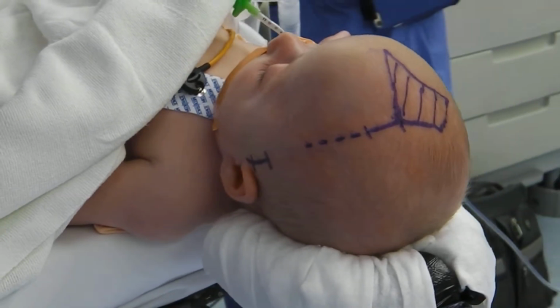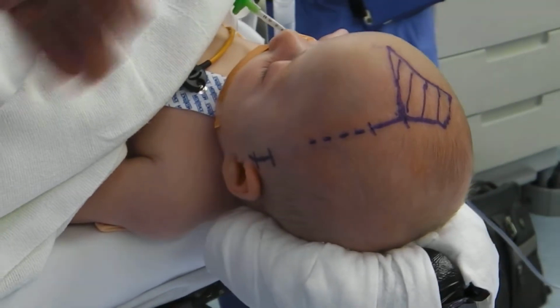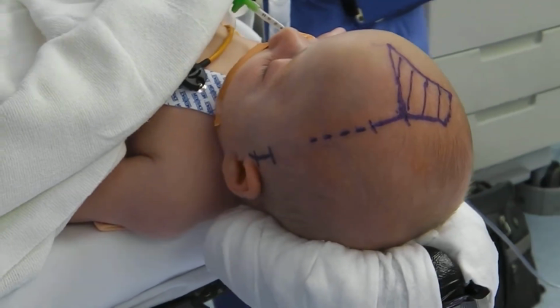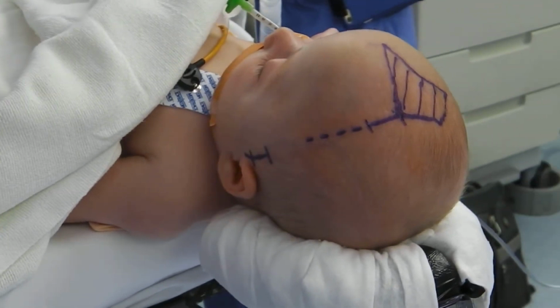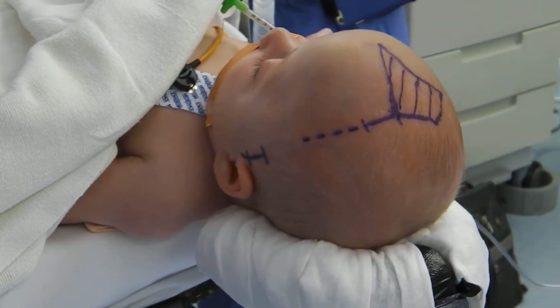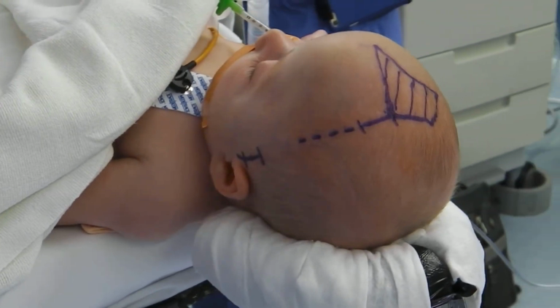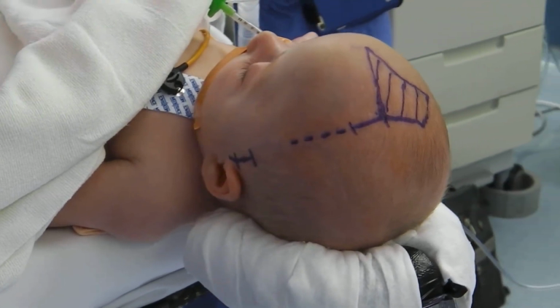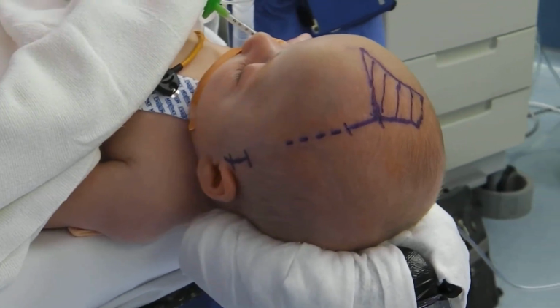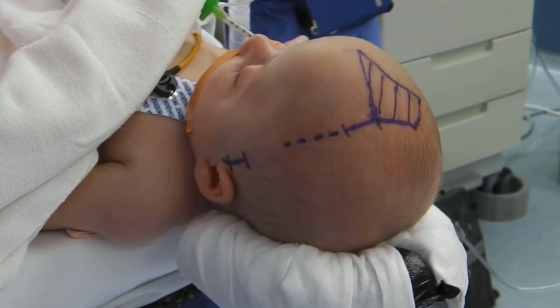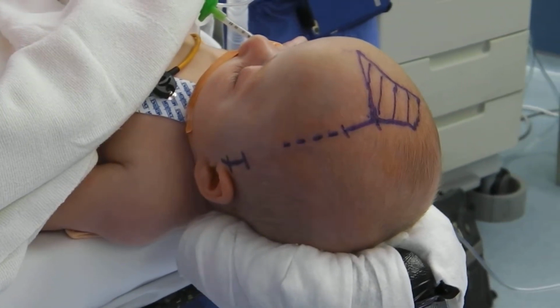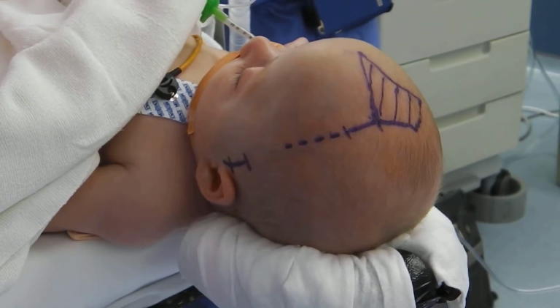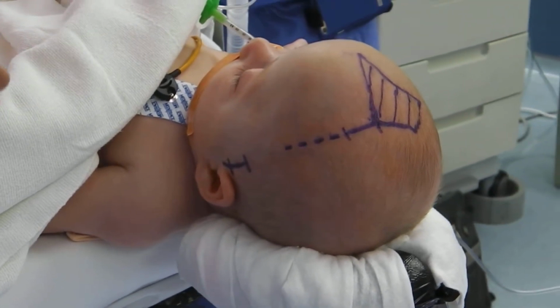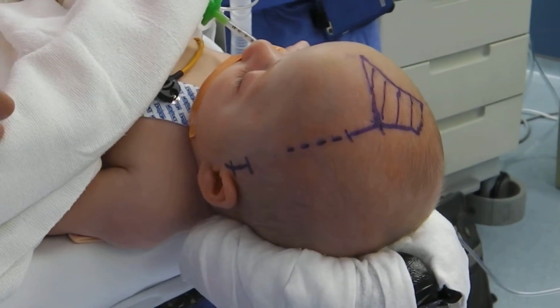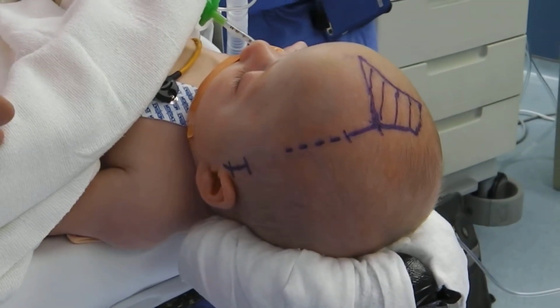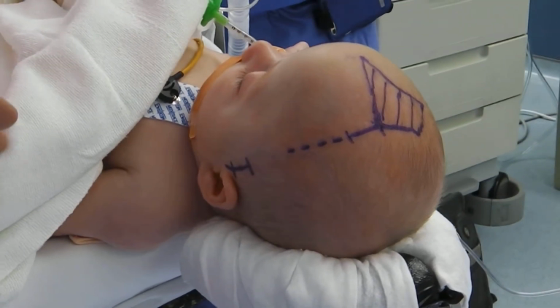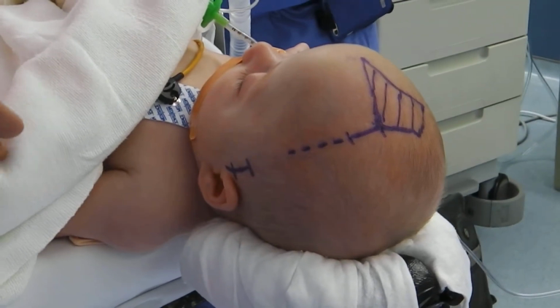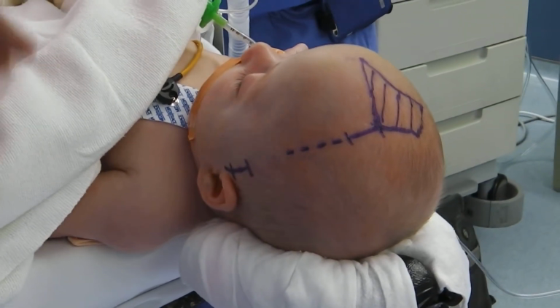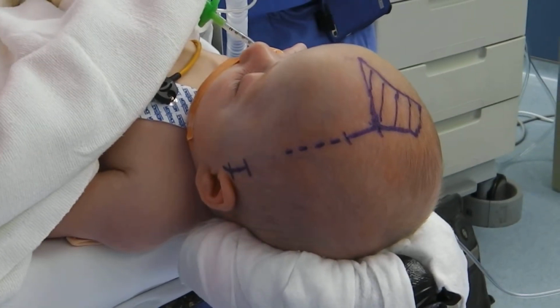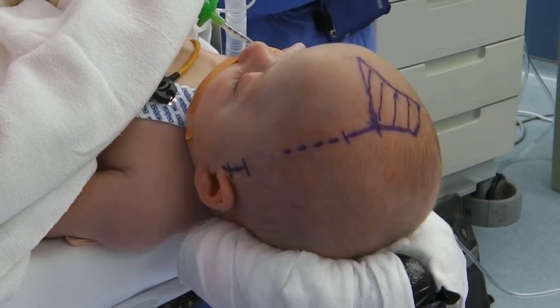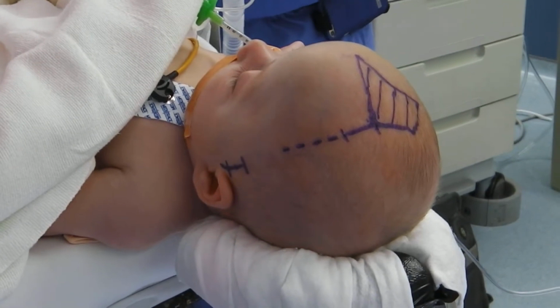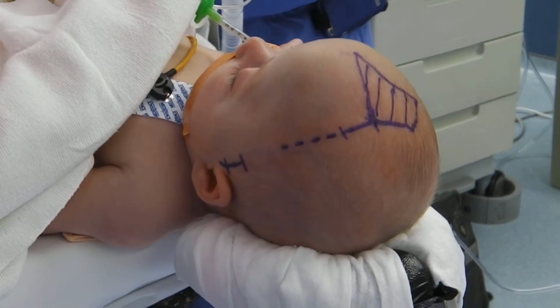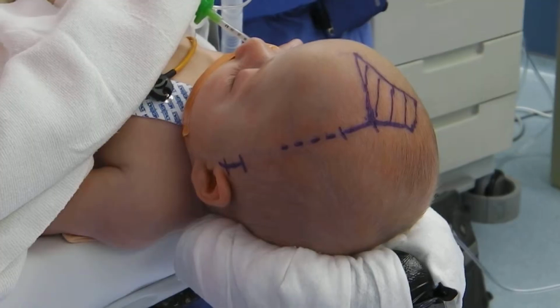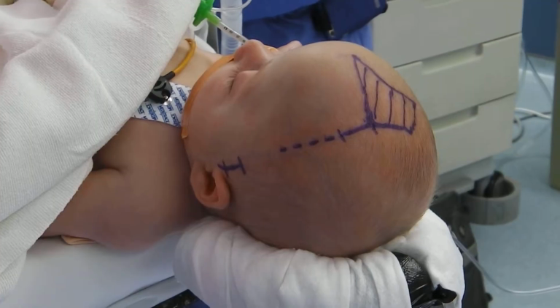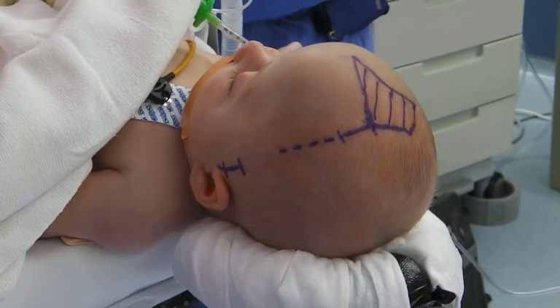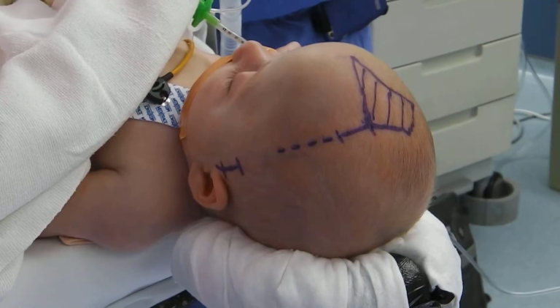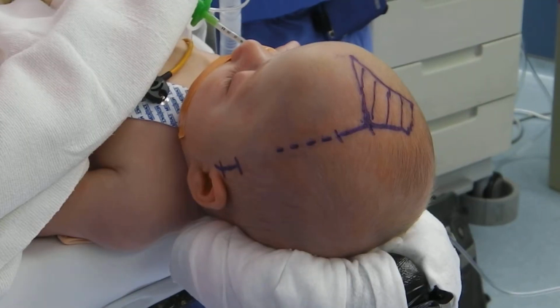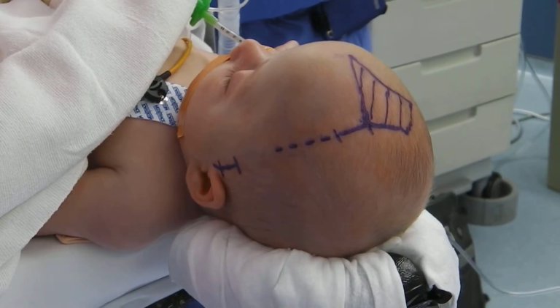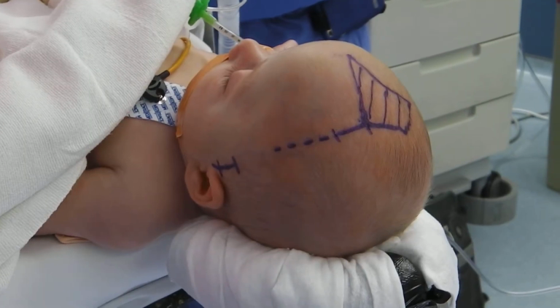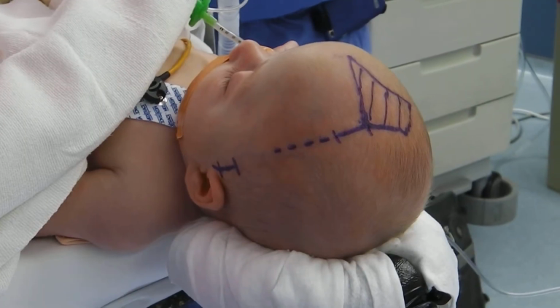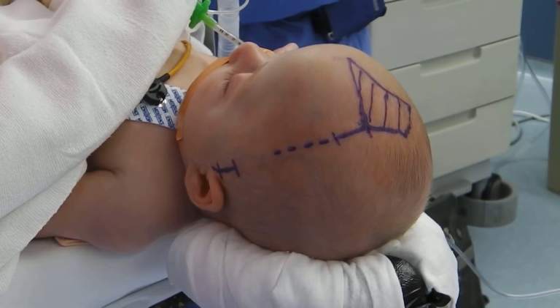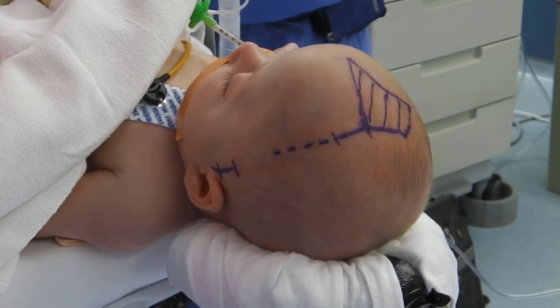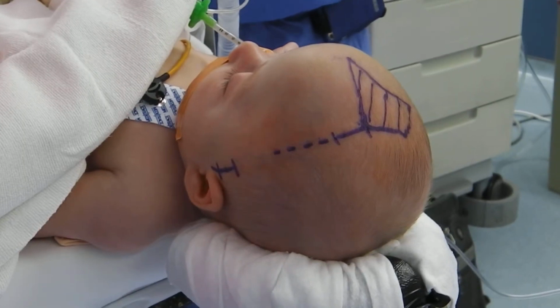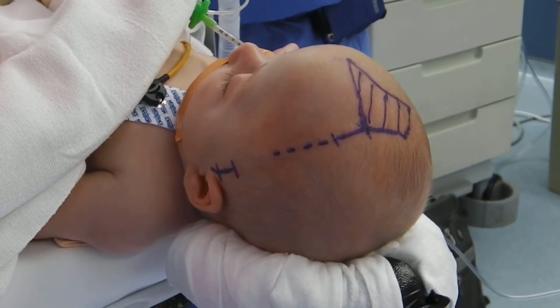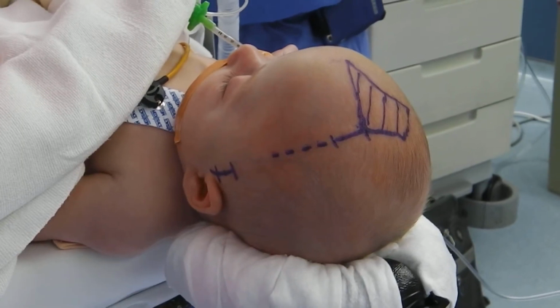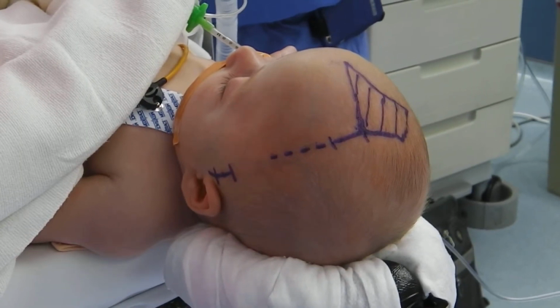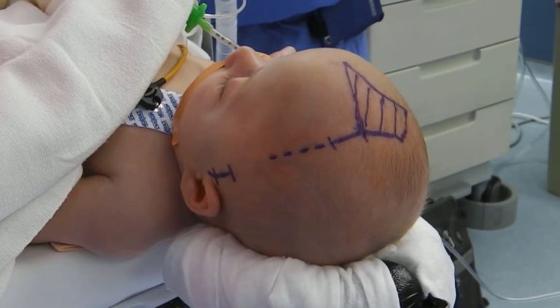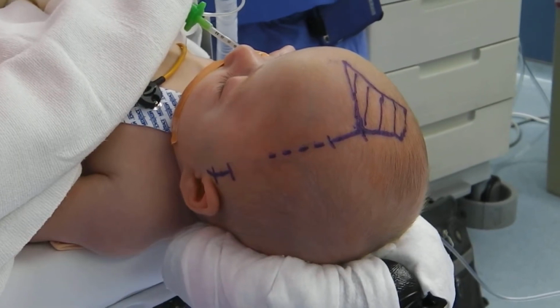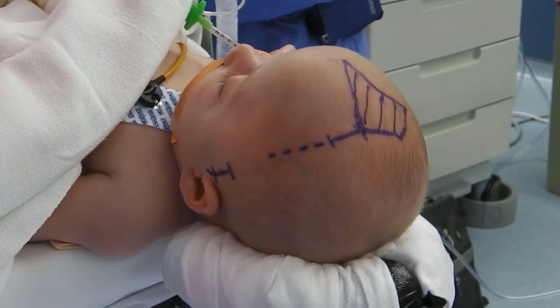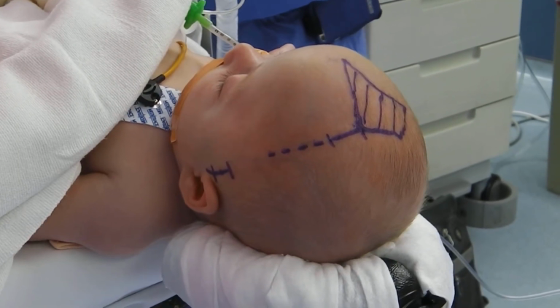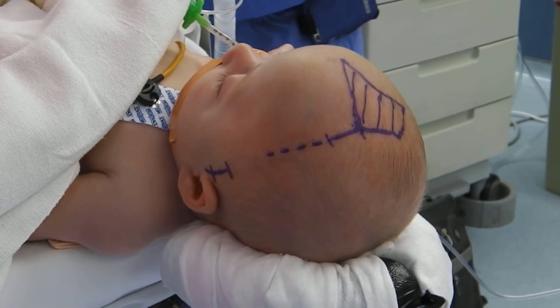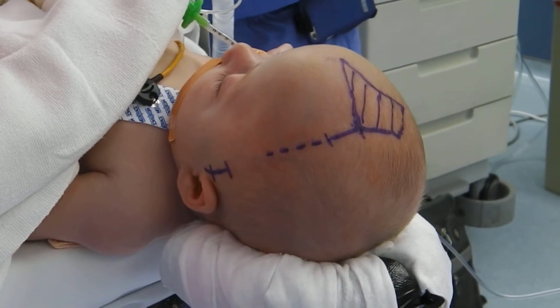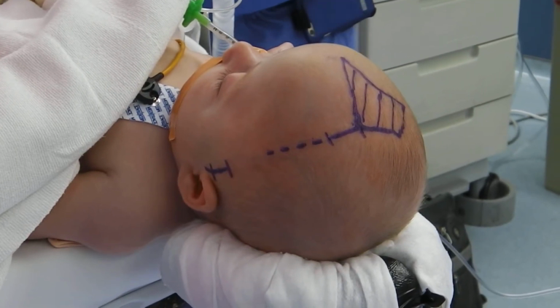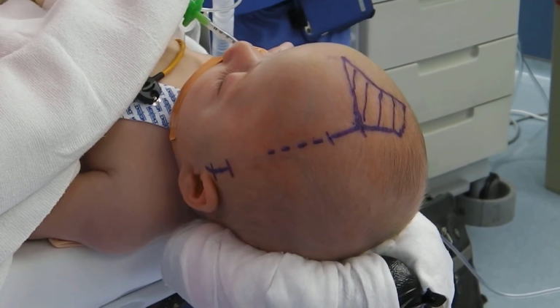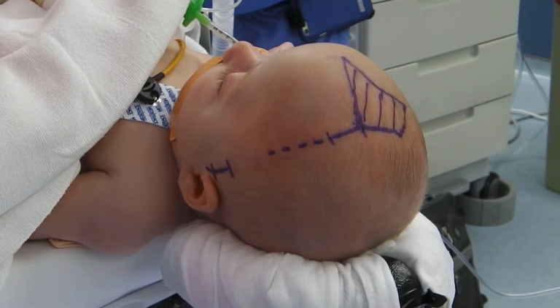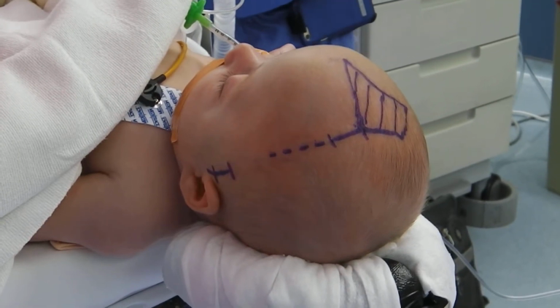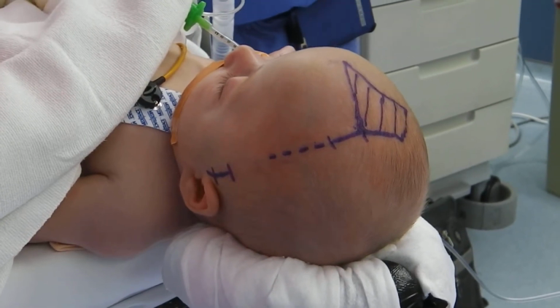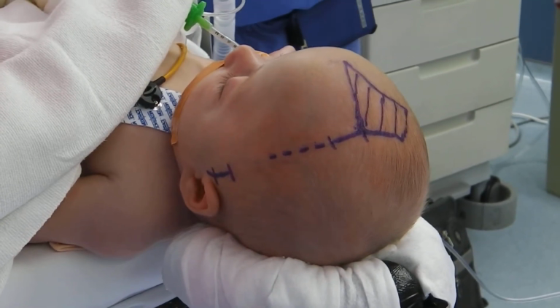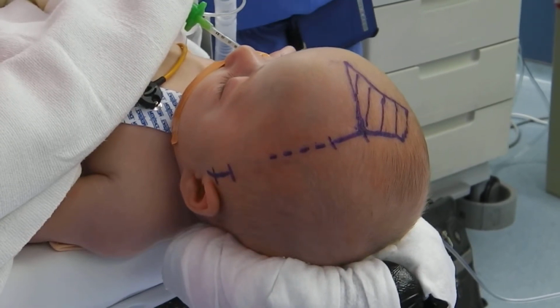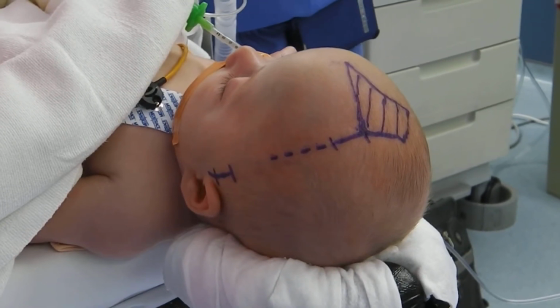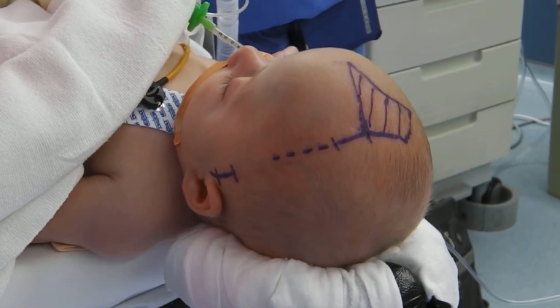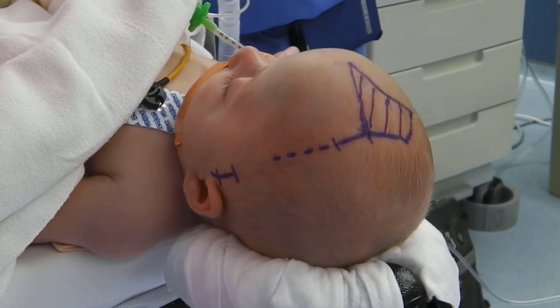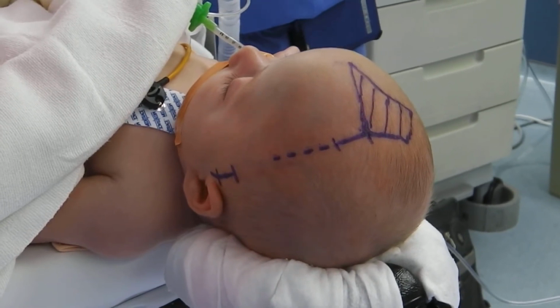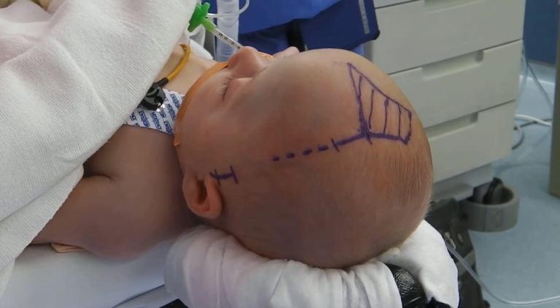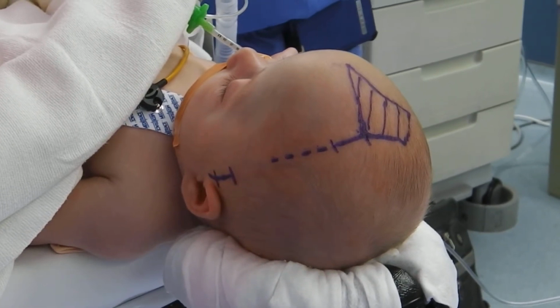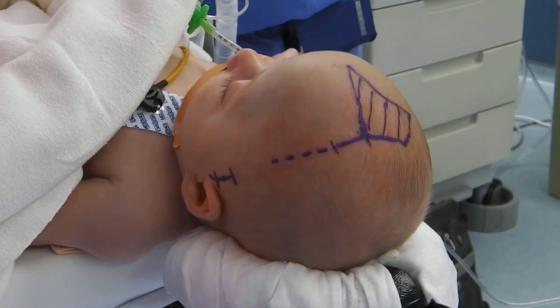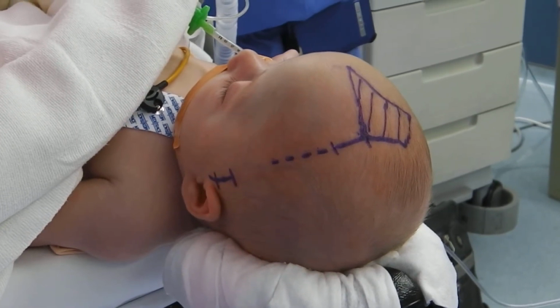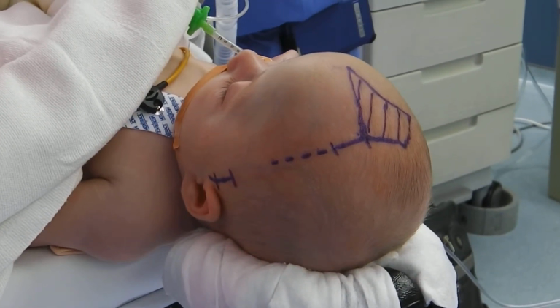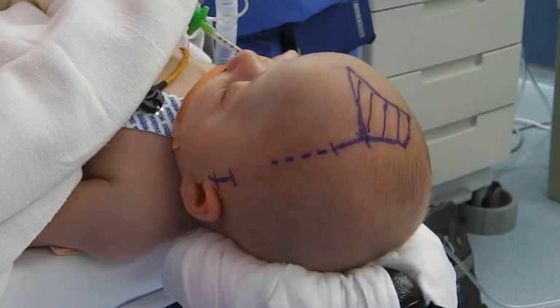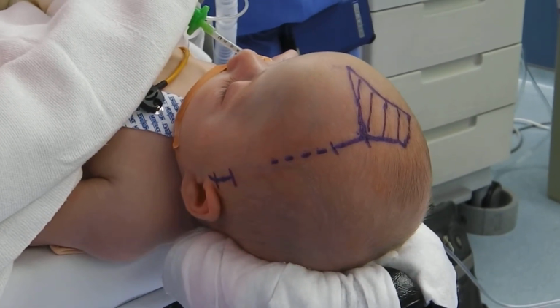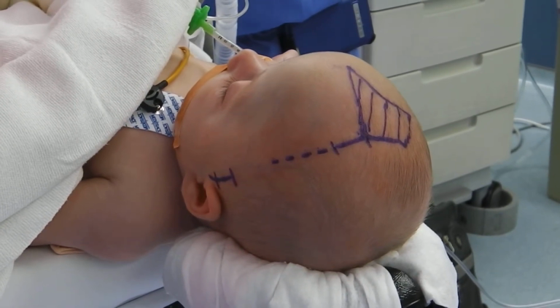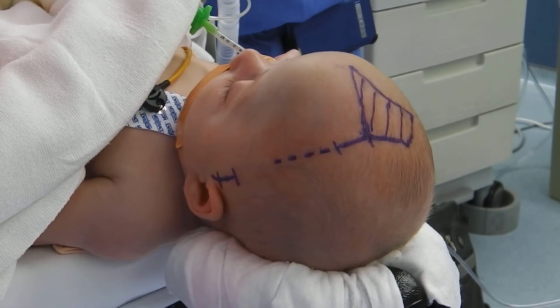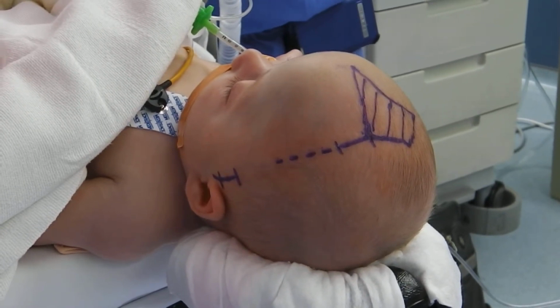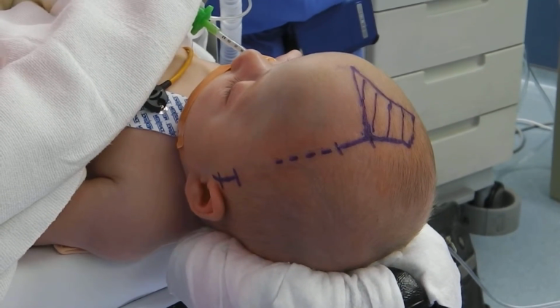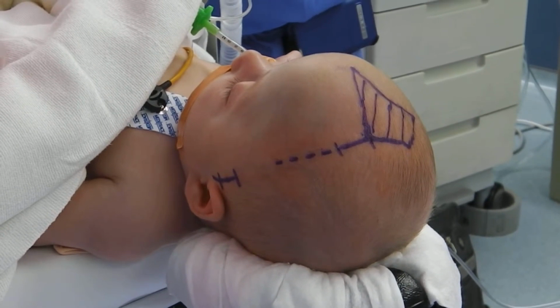All of this is corrected by a minimally invasive surgery with a post-operative cranial molding helmet.